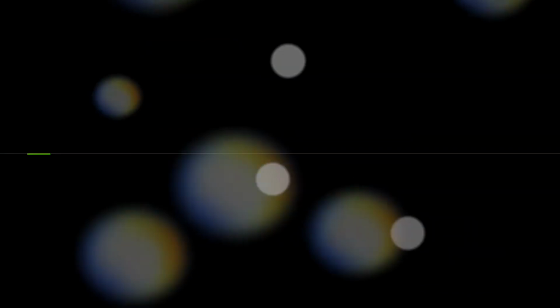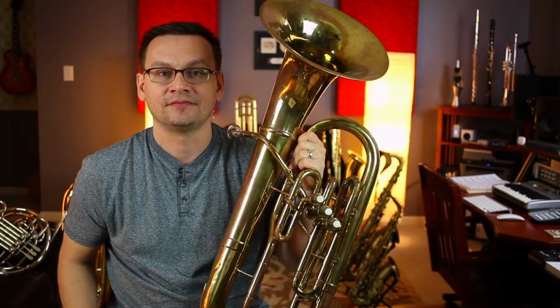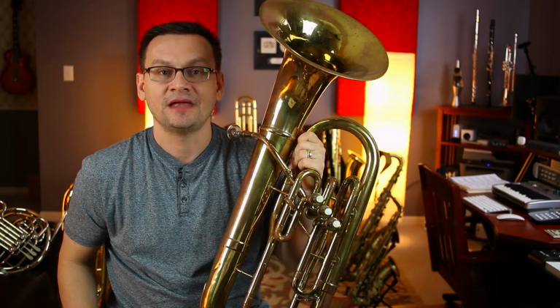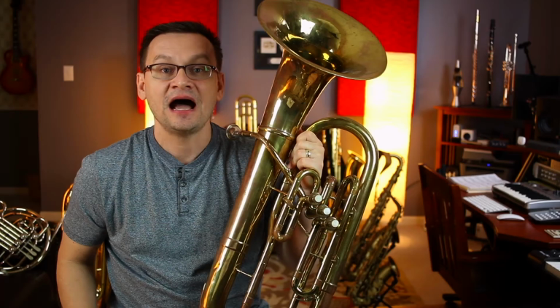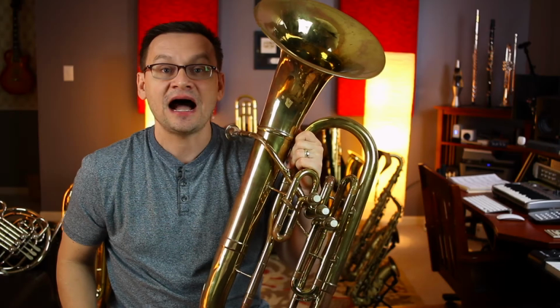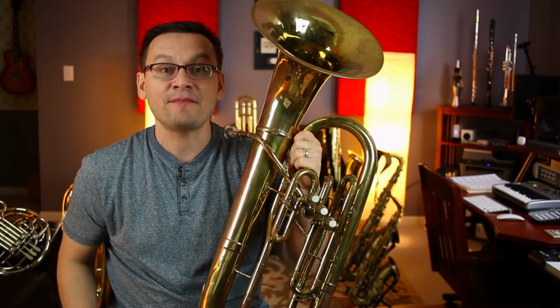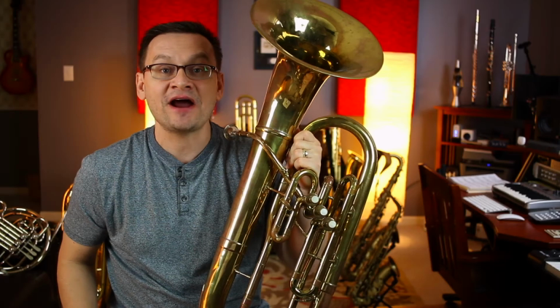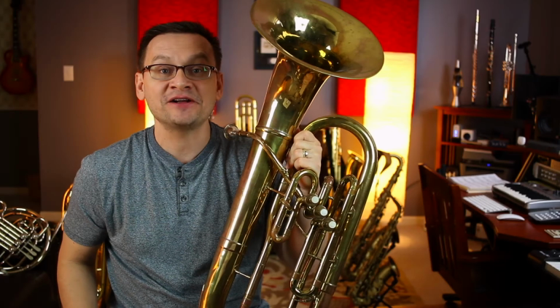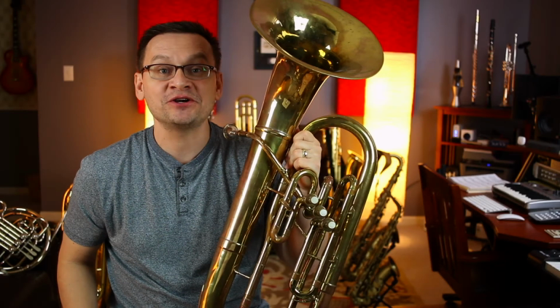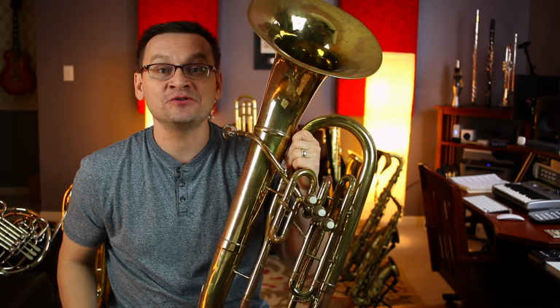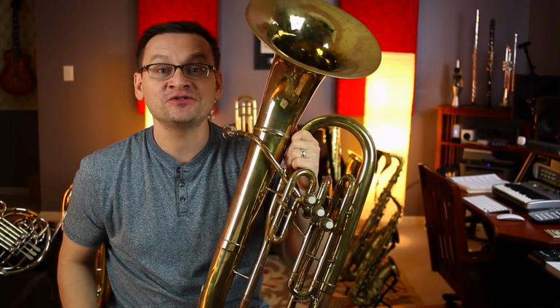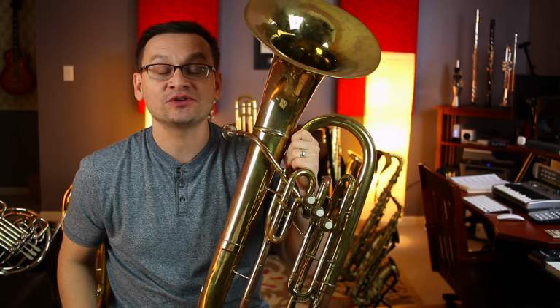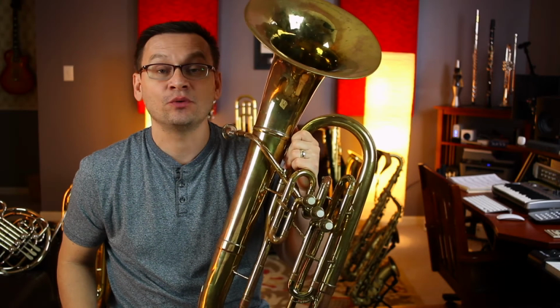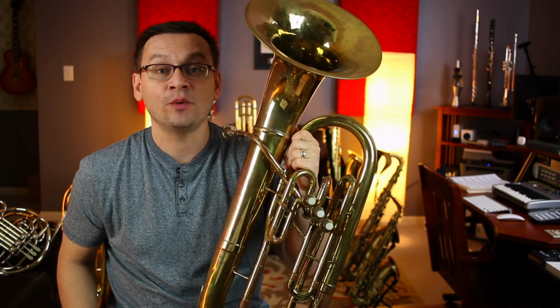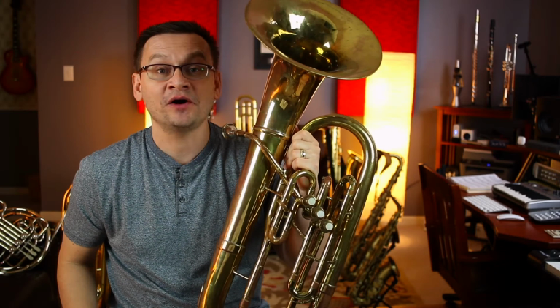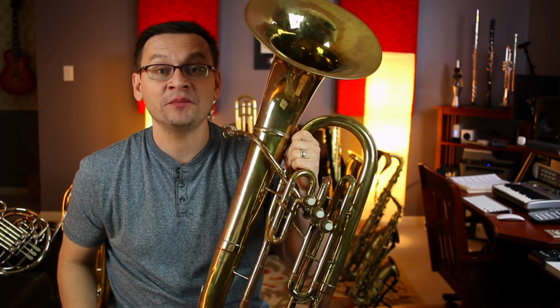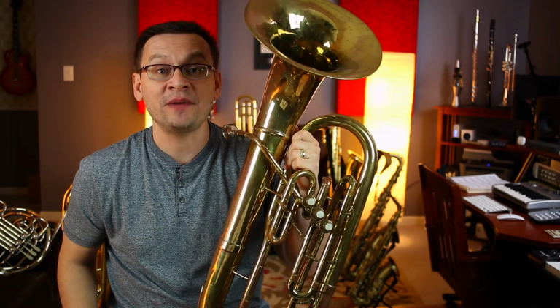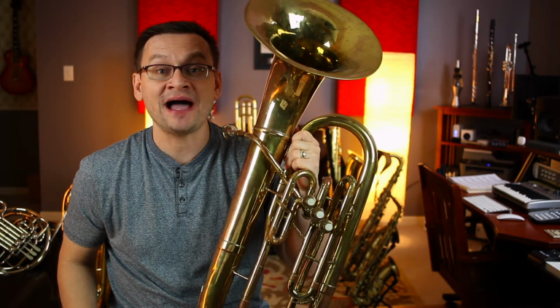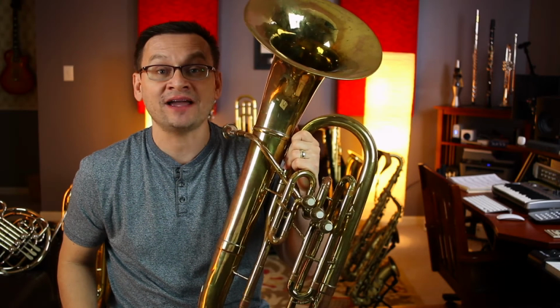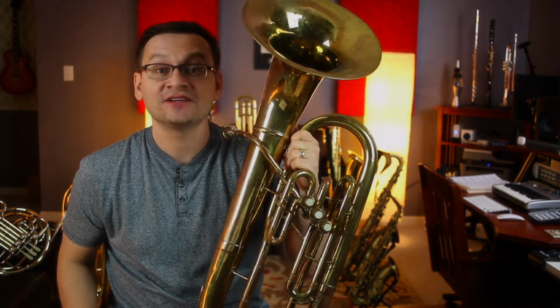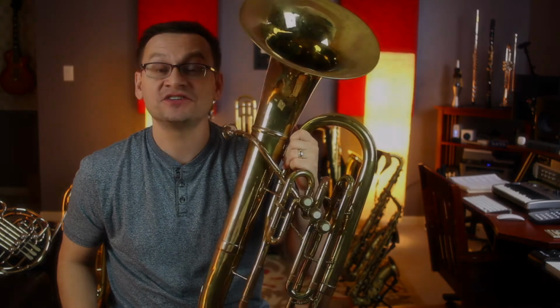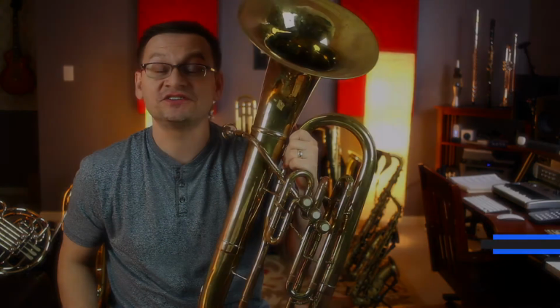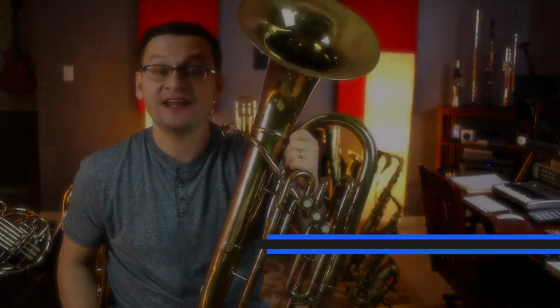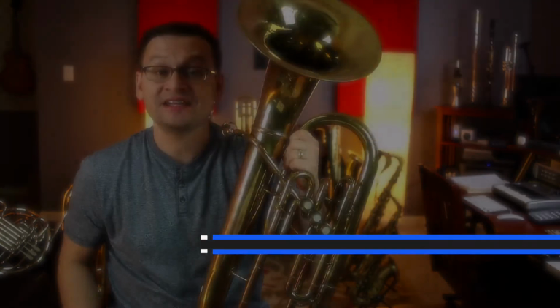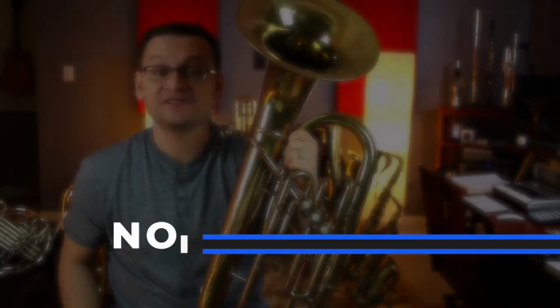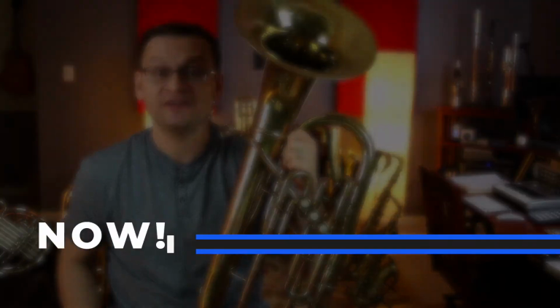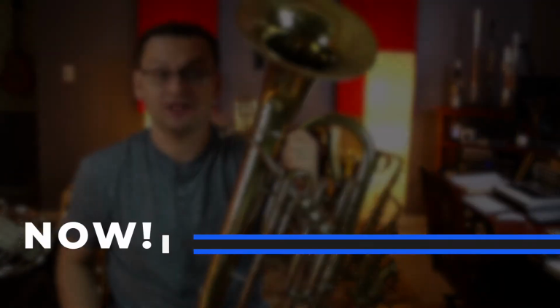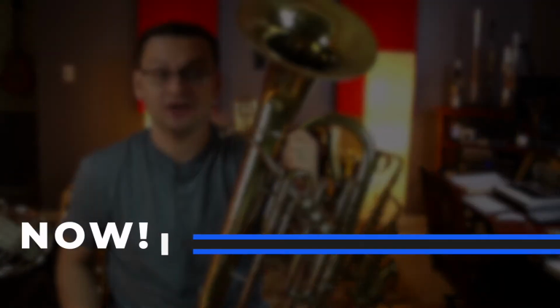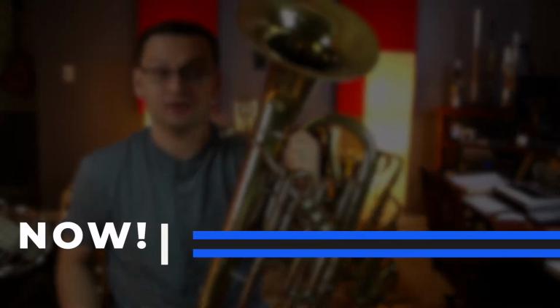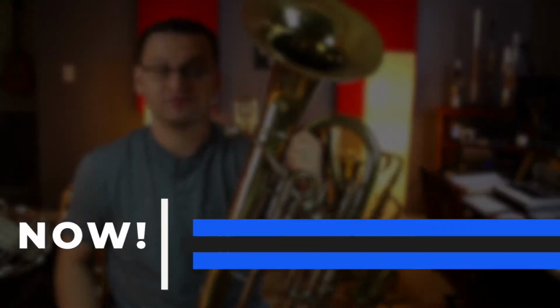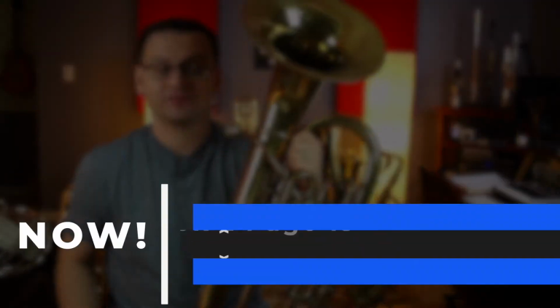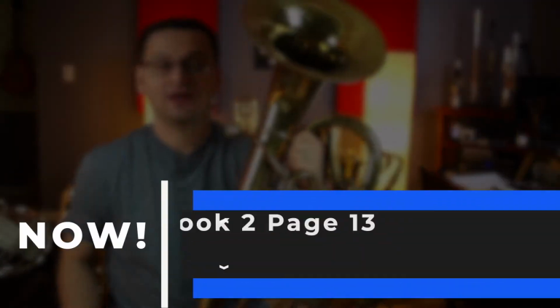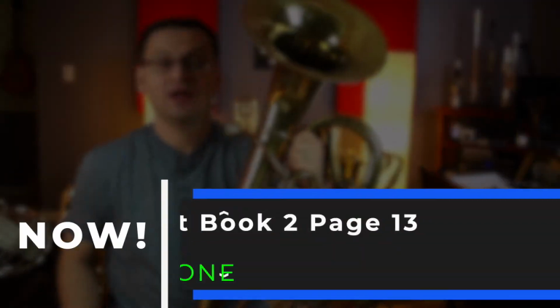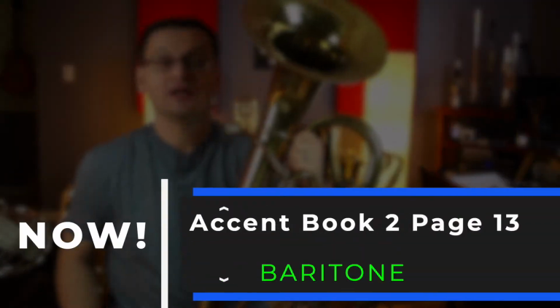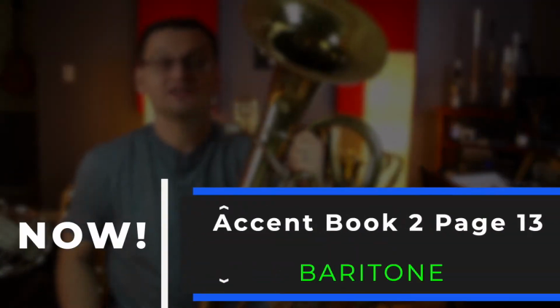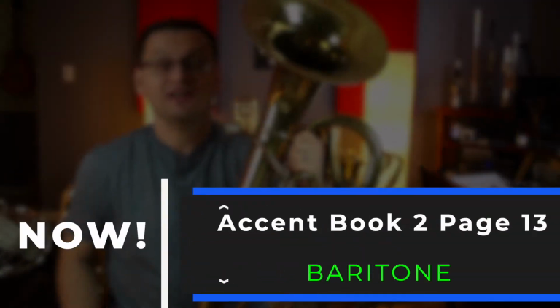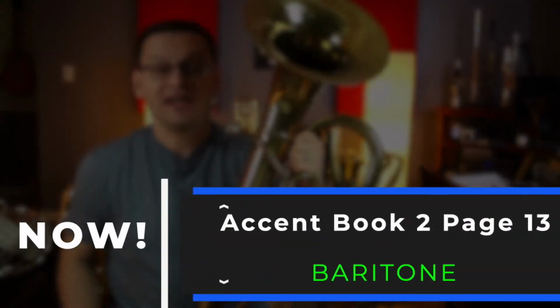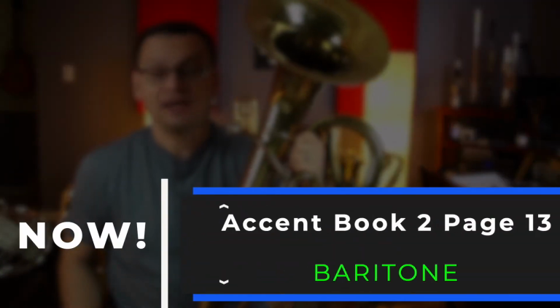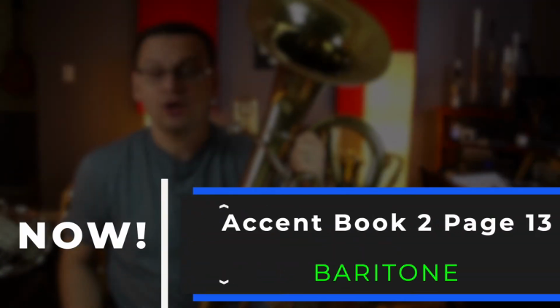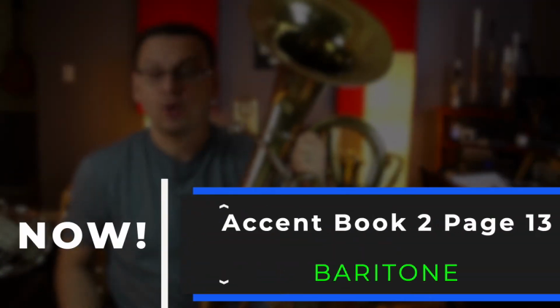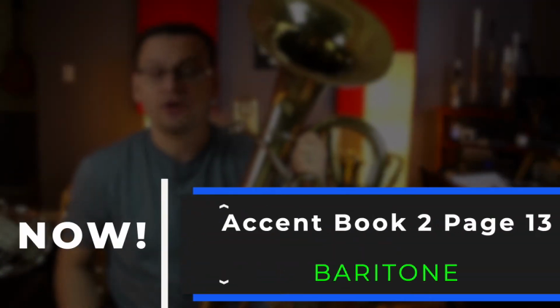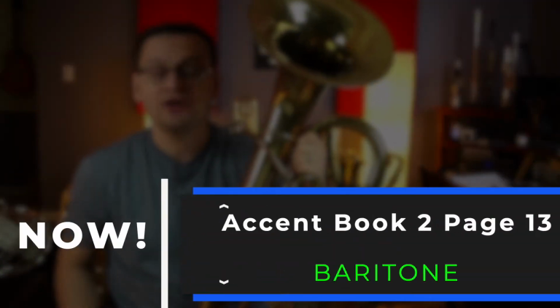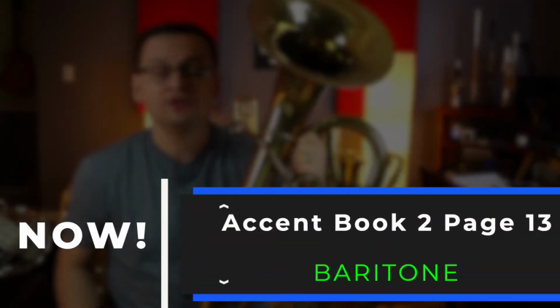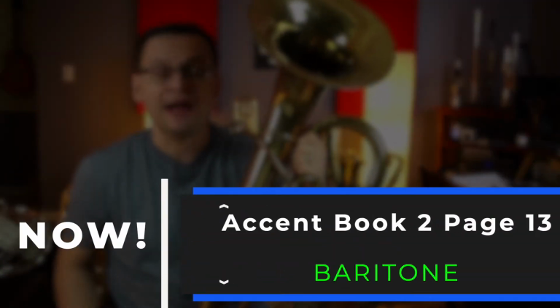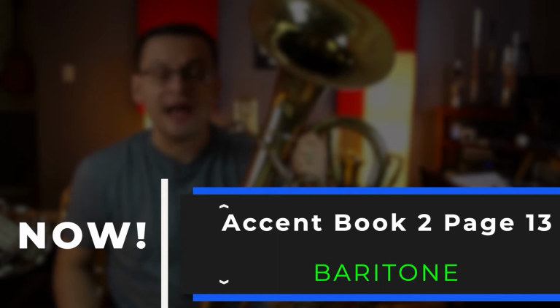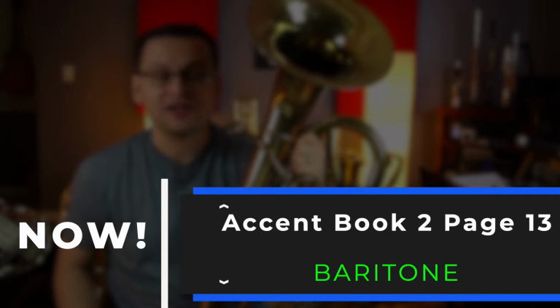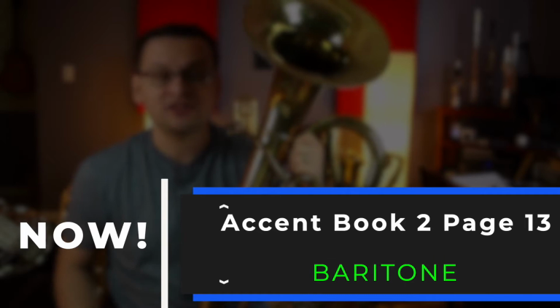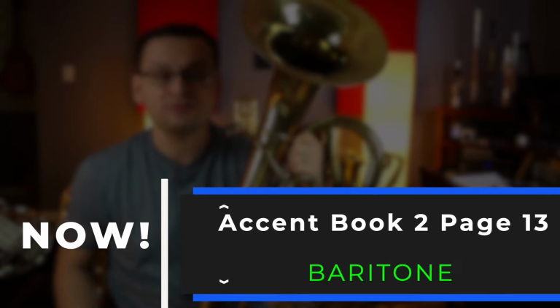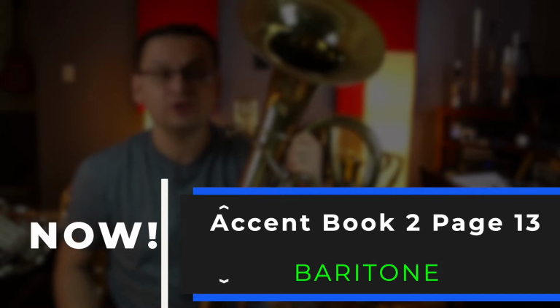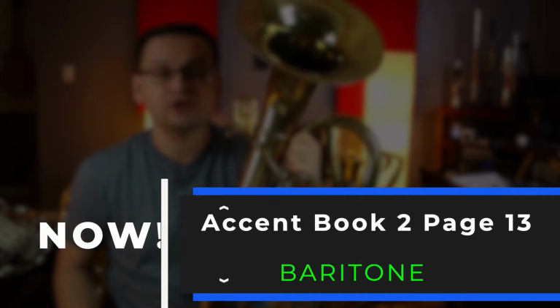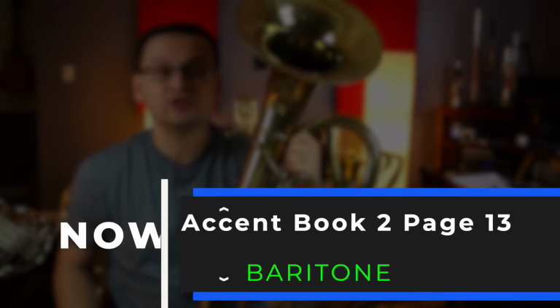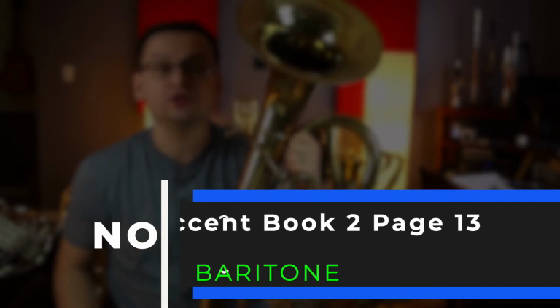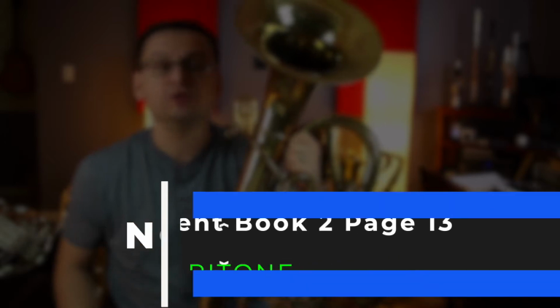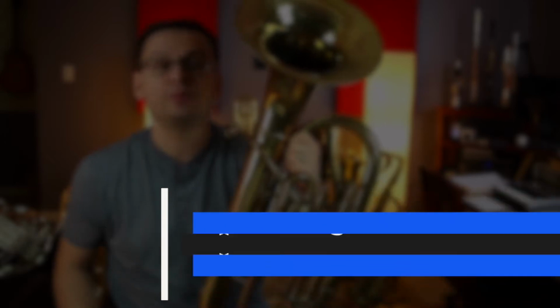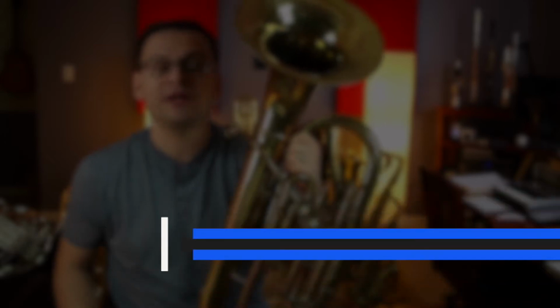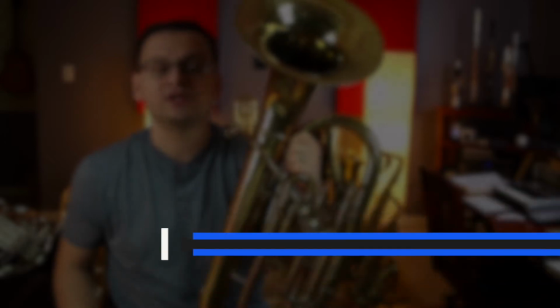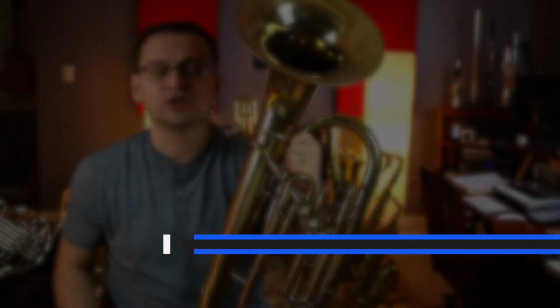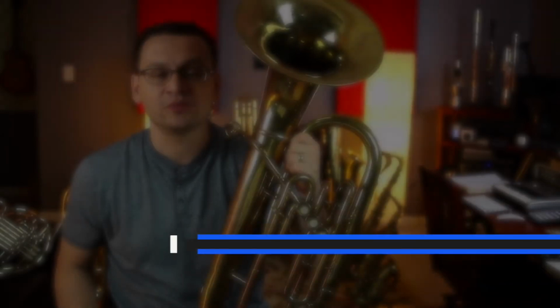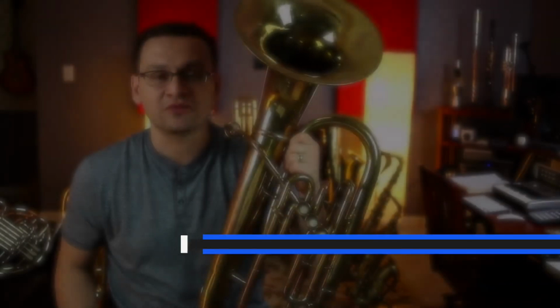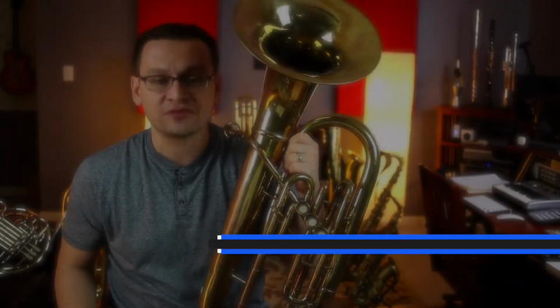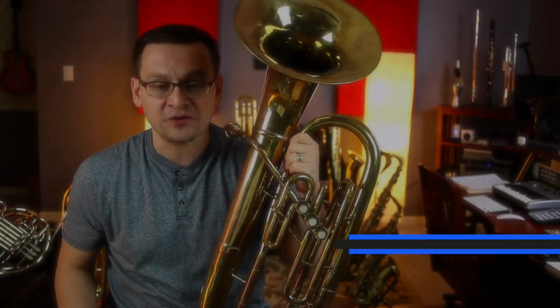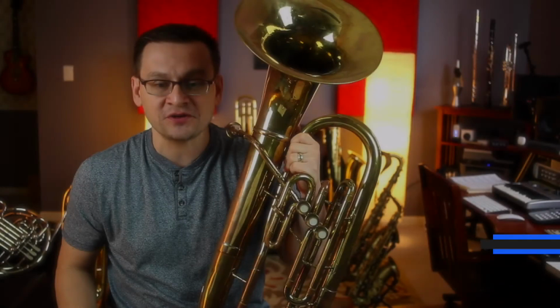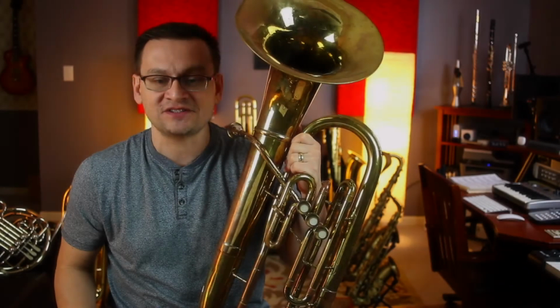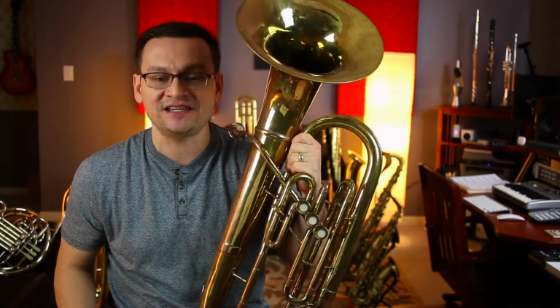Hi Baritones! Welcome back to today's video. Today we're going to do Accent Book 2, page number 13.